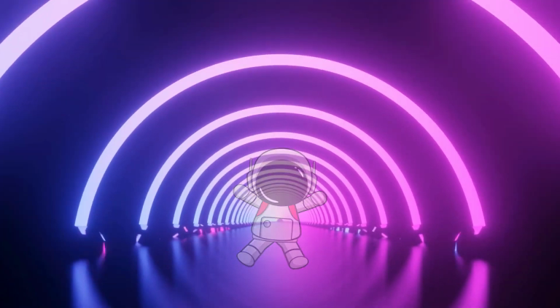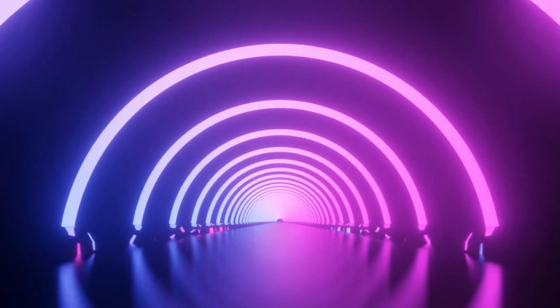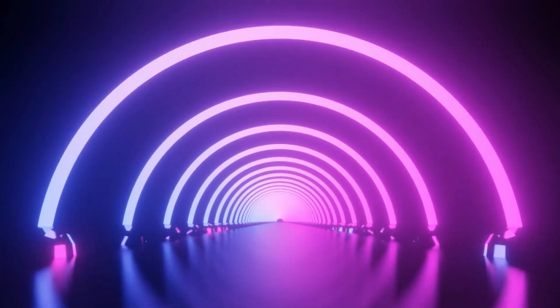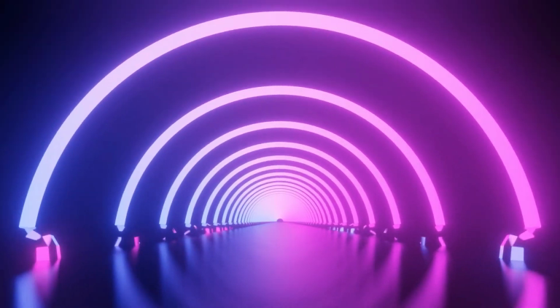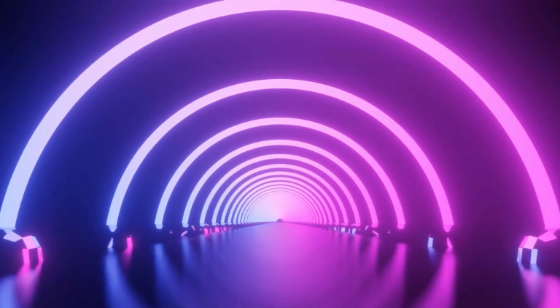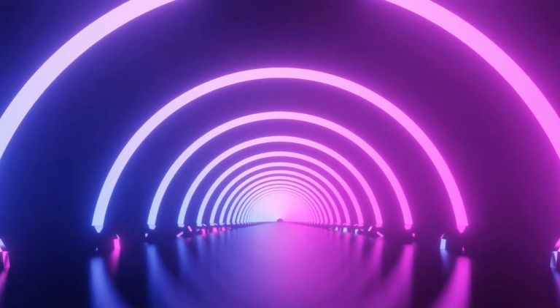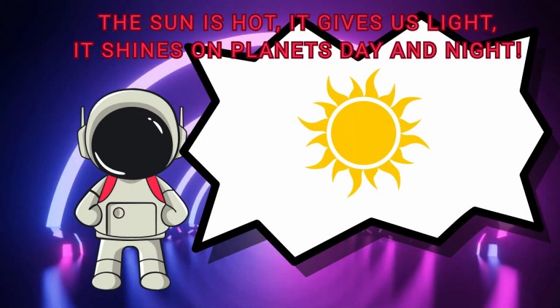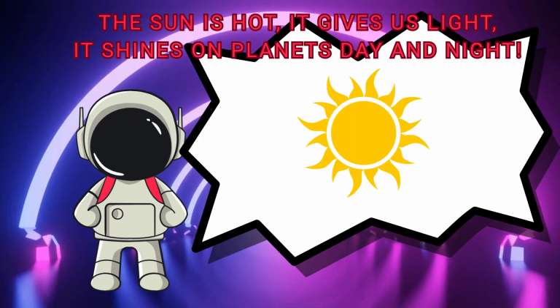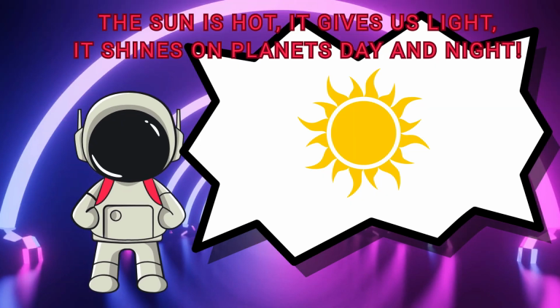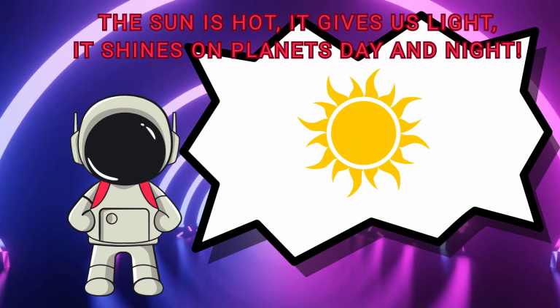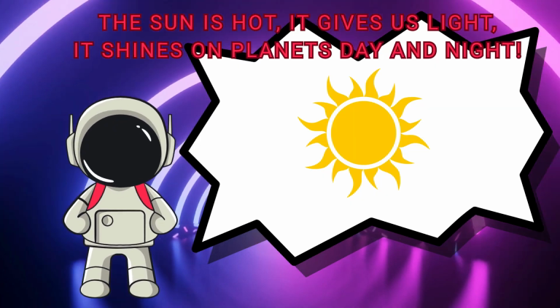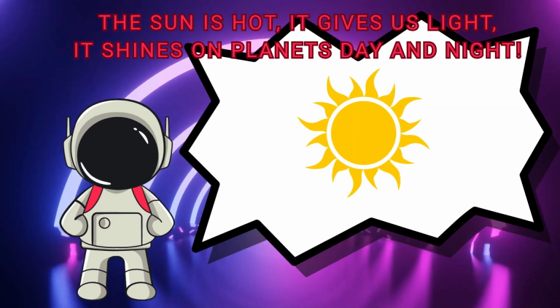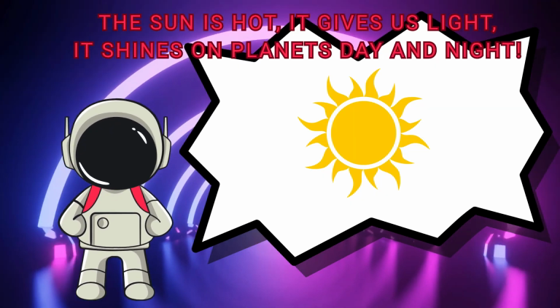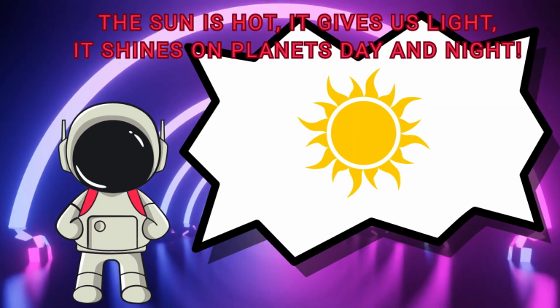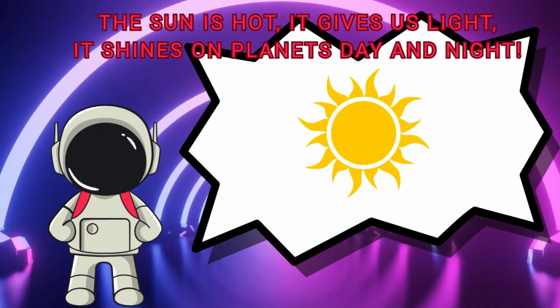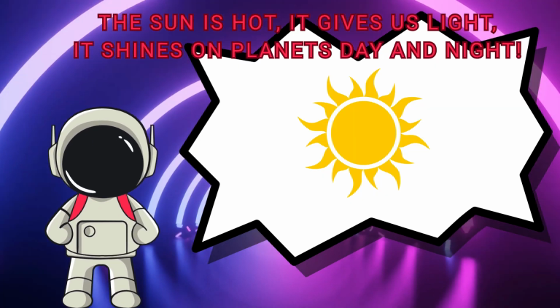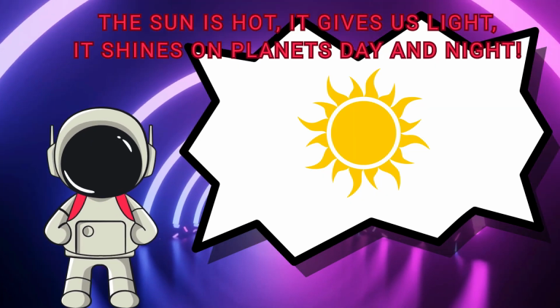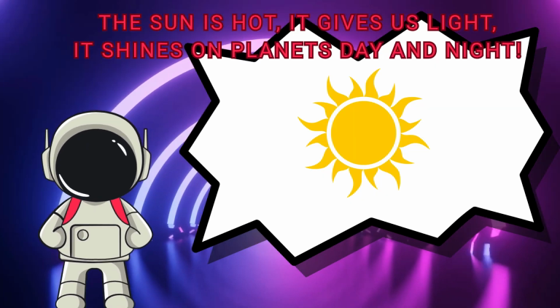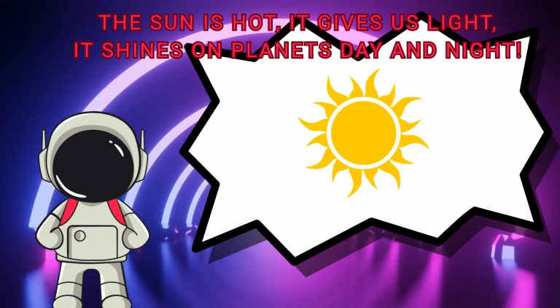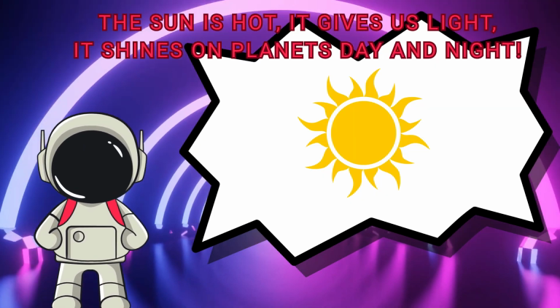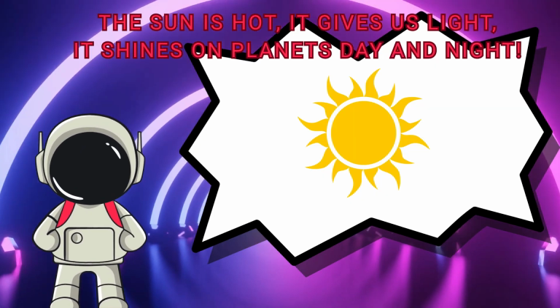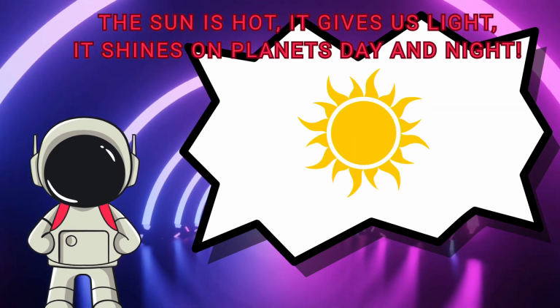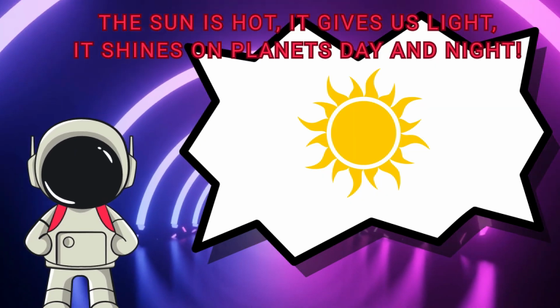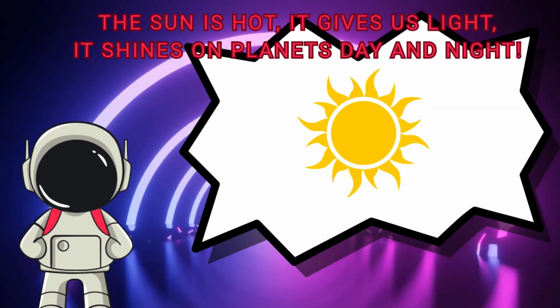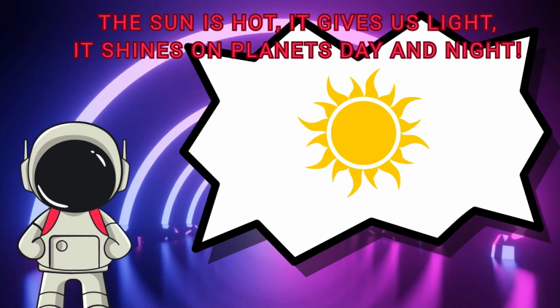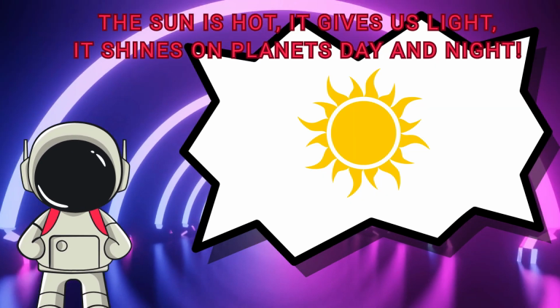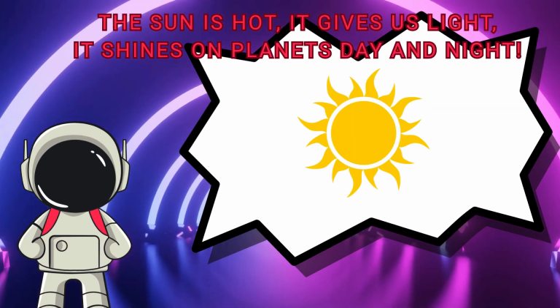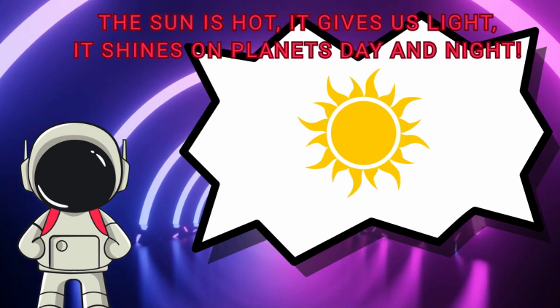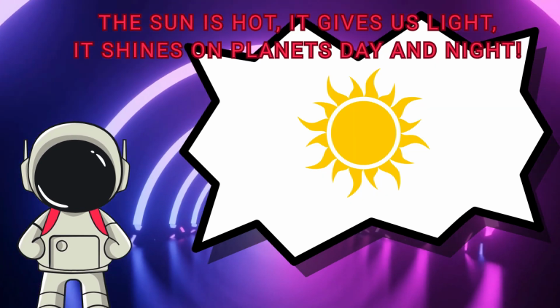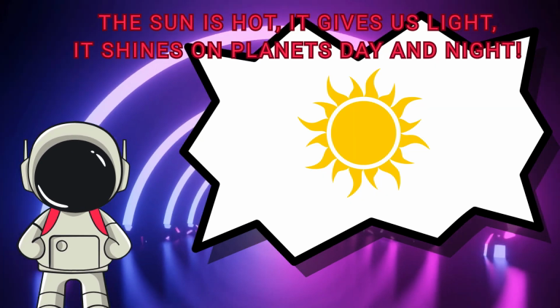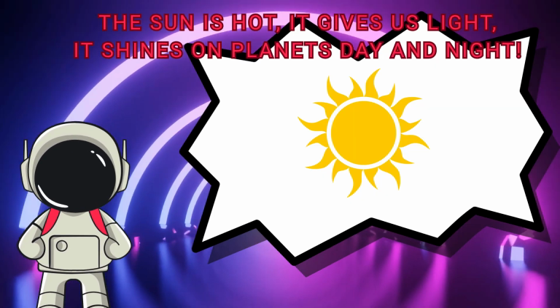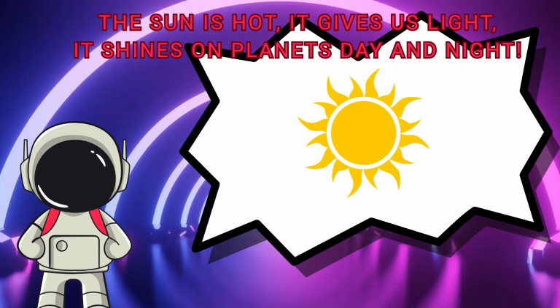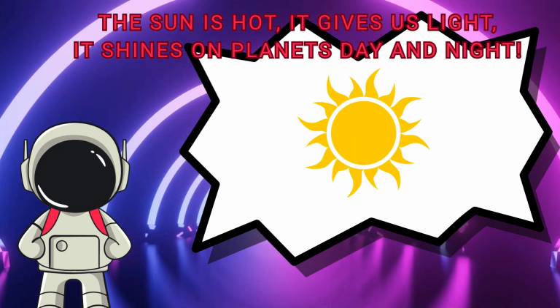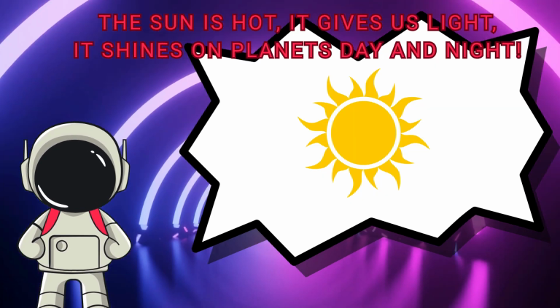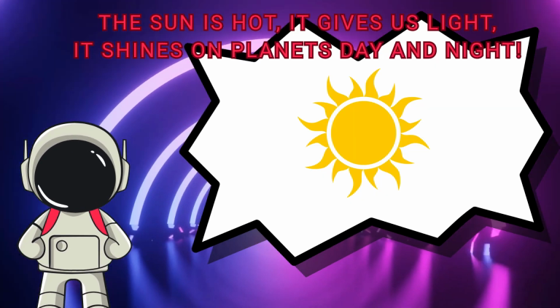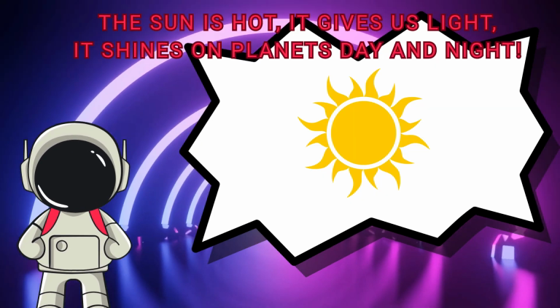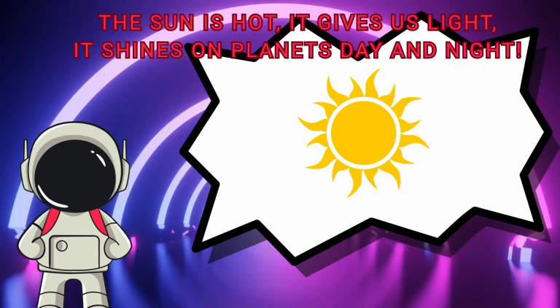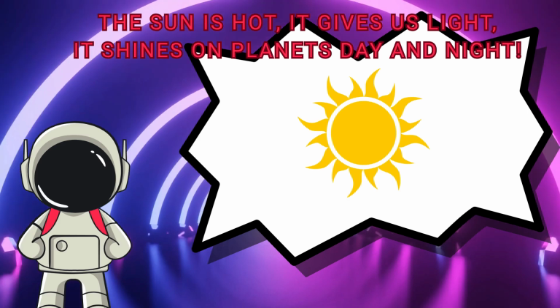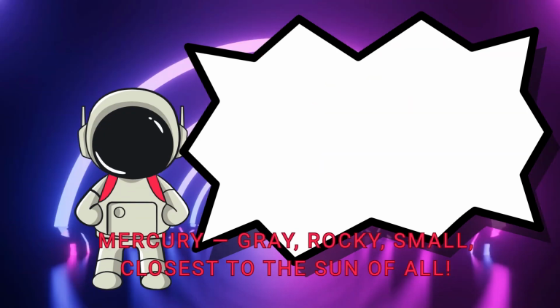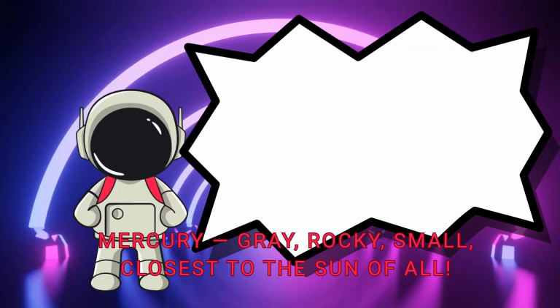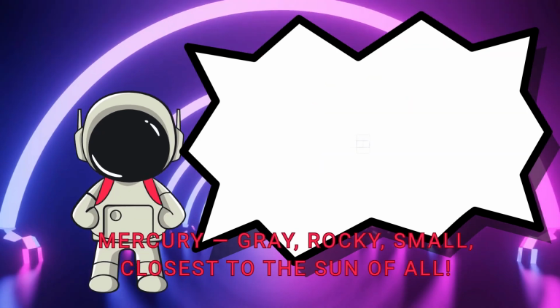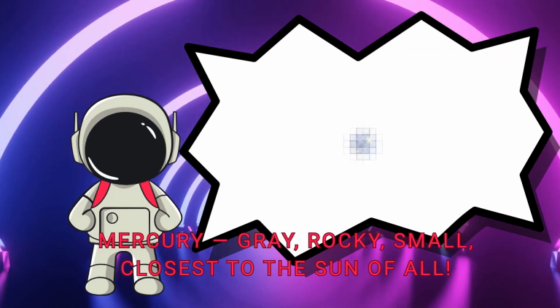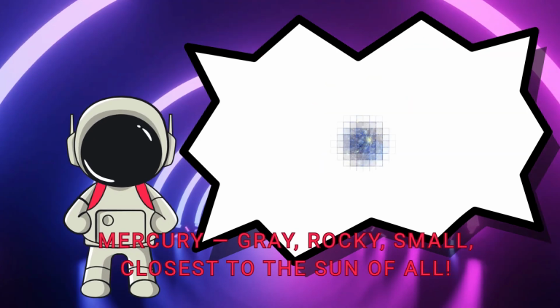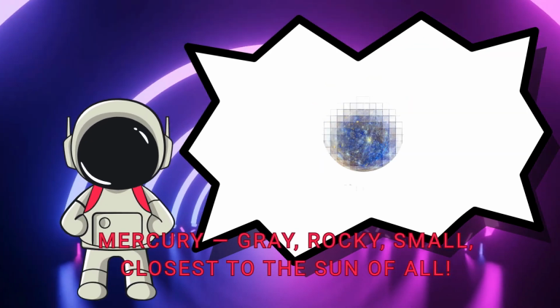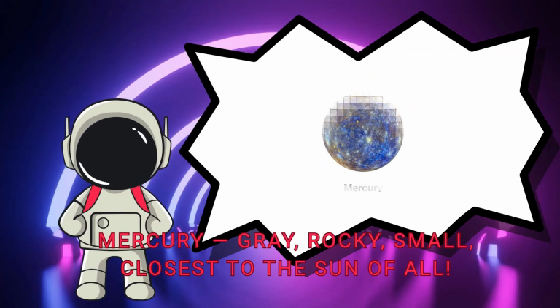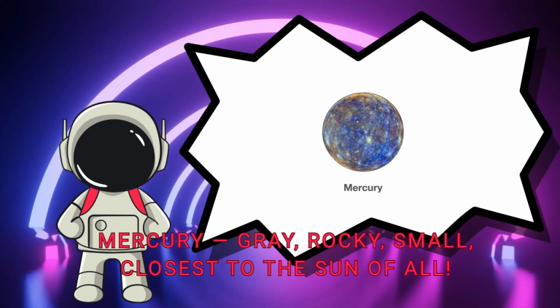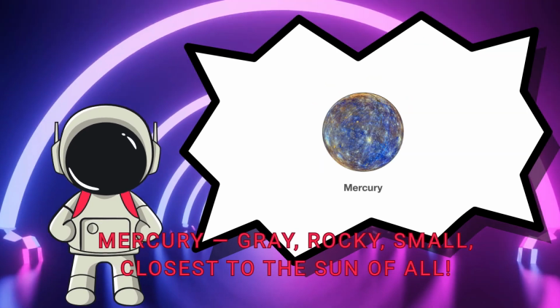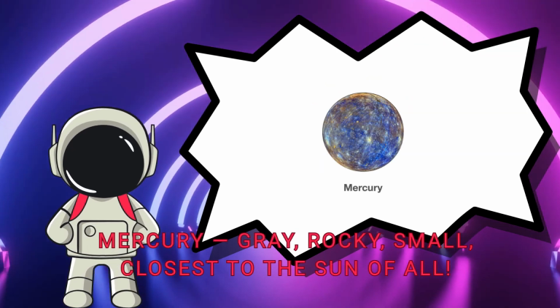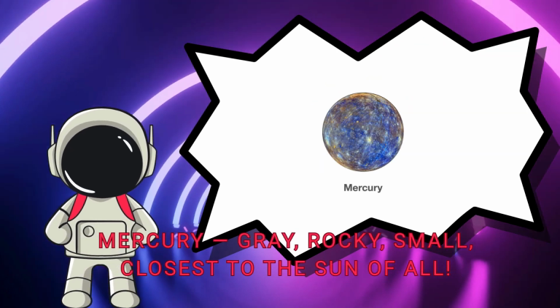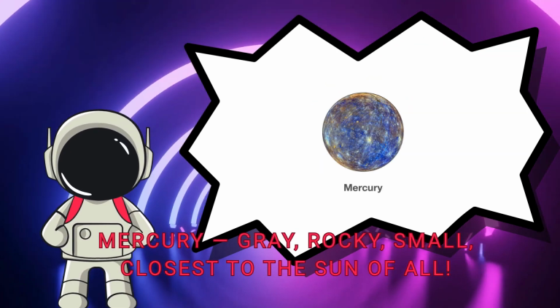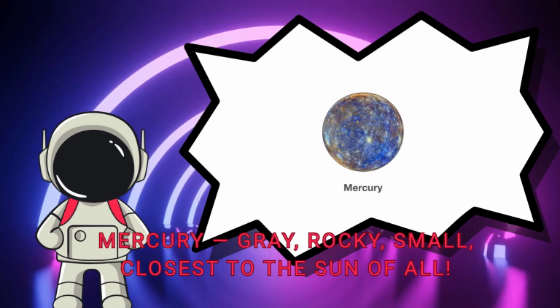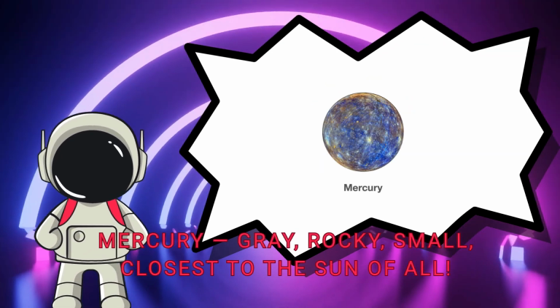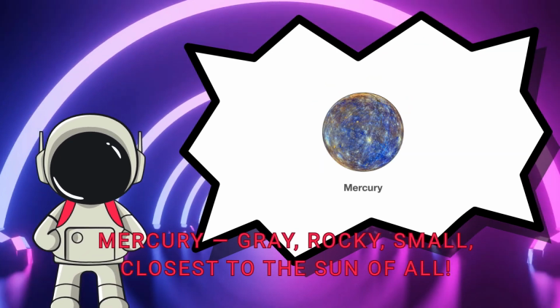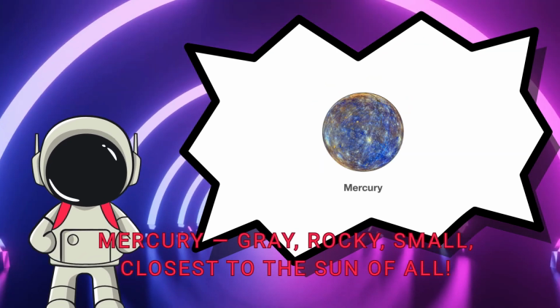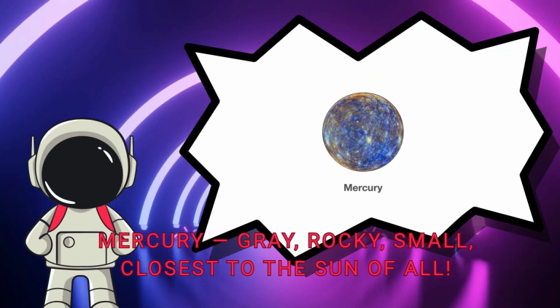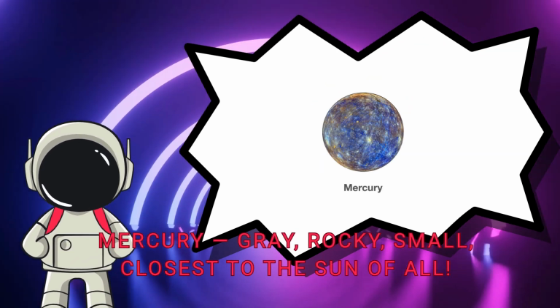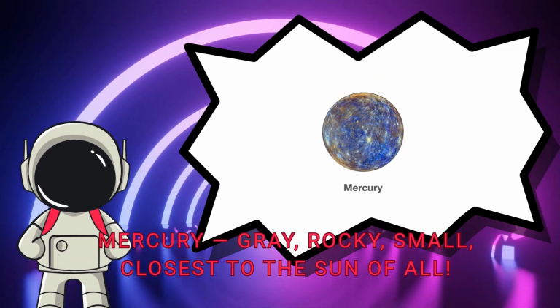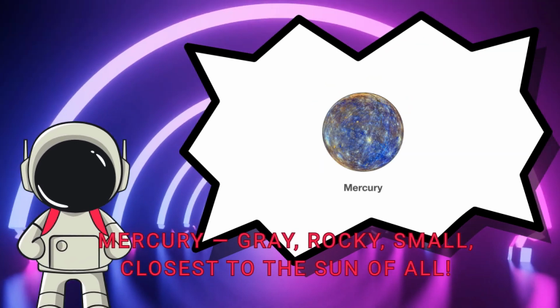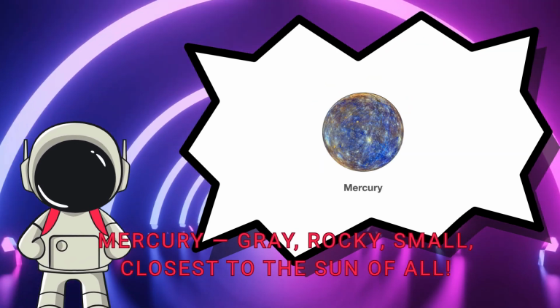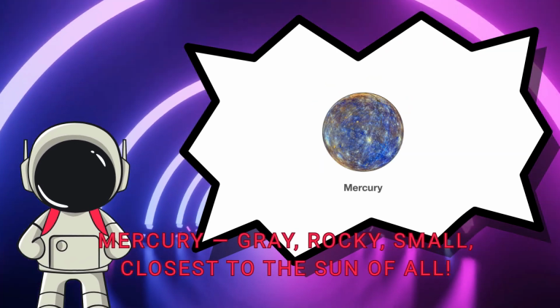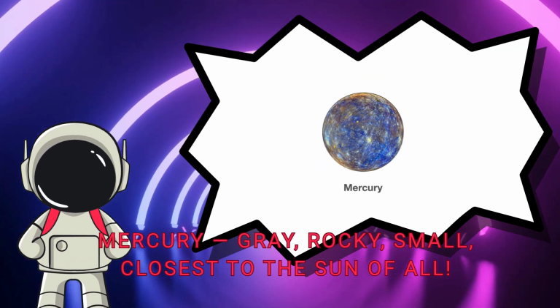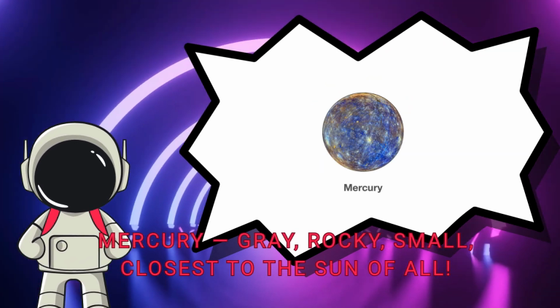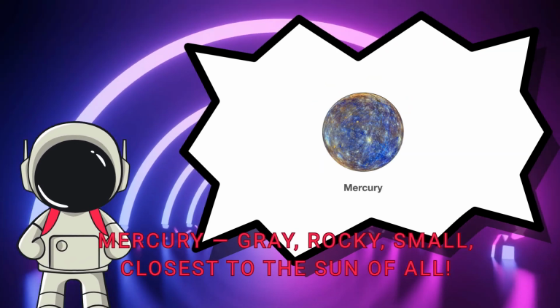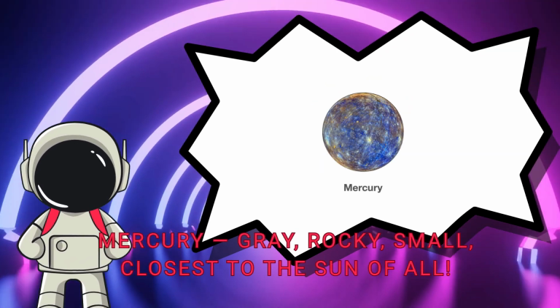The sun is hot, it gives us light. It shines on planets day and night. Mercury — grey, rocky, small — closest to the sun of all.